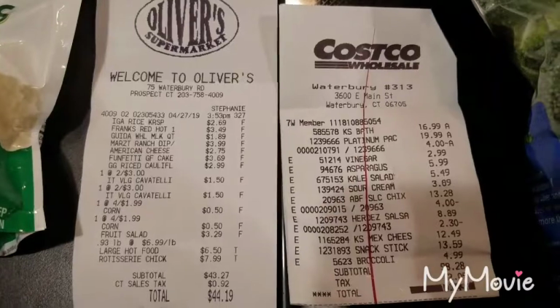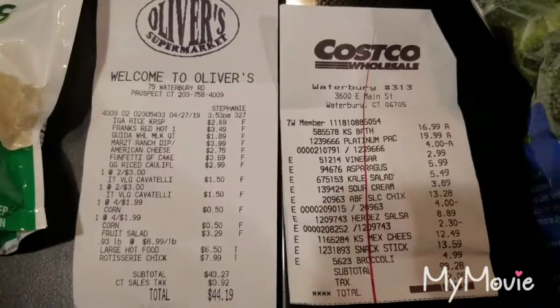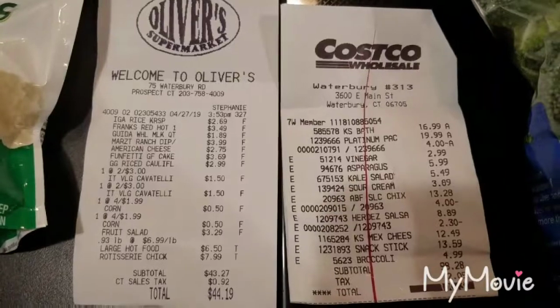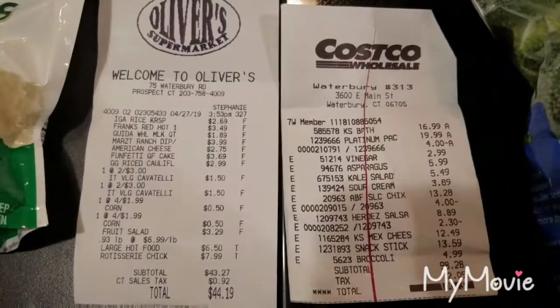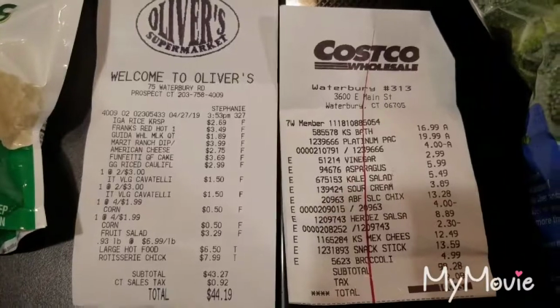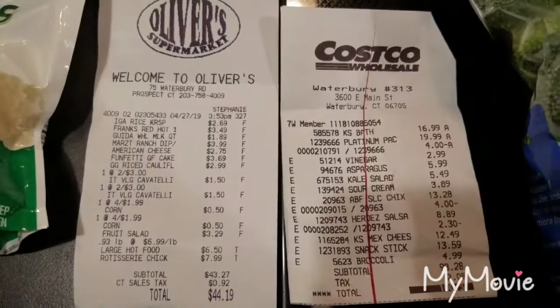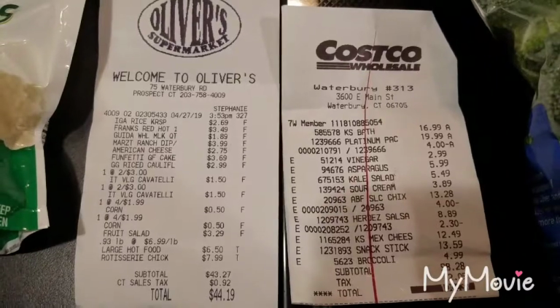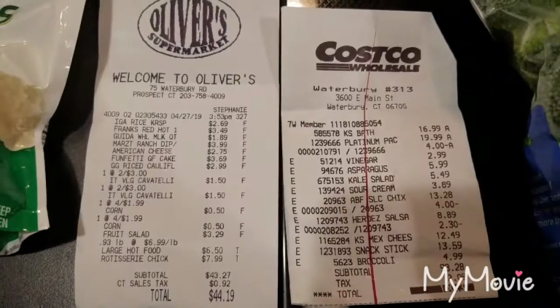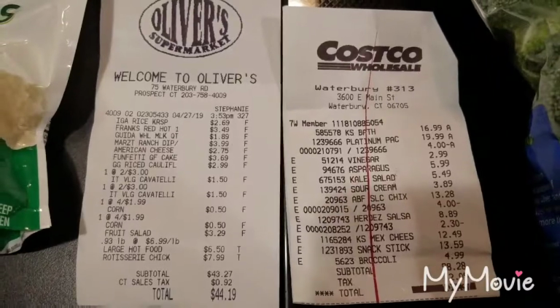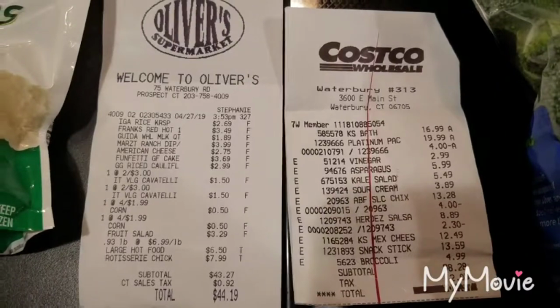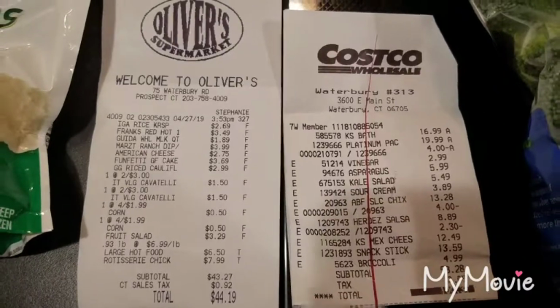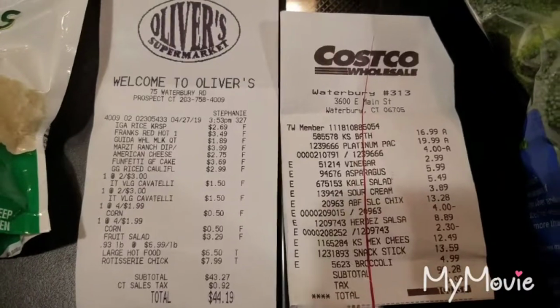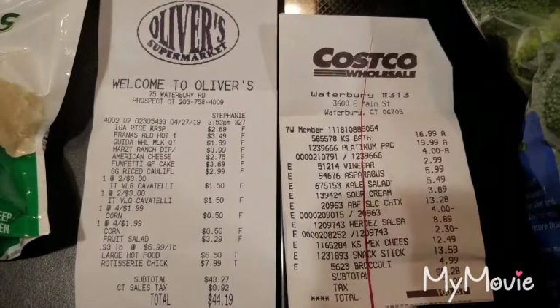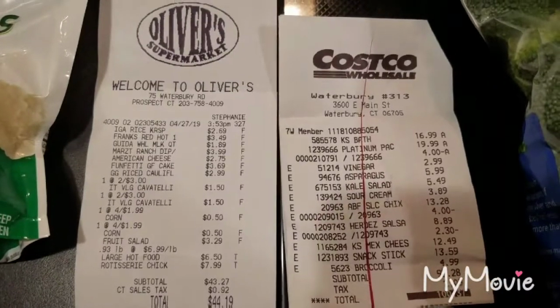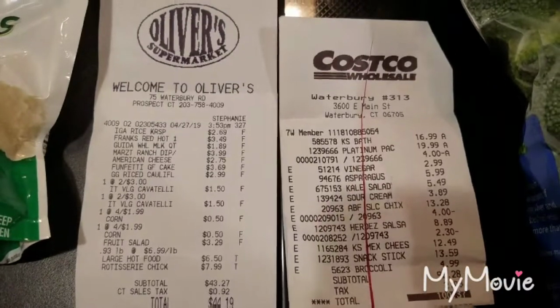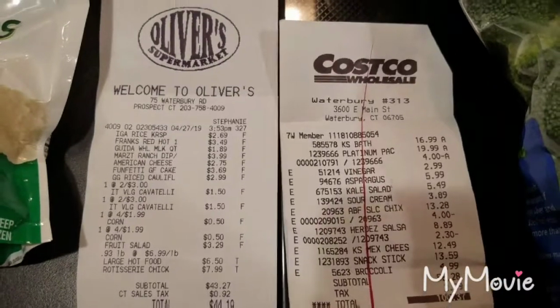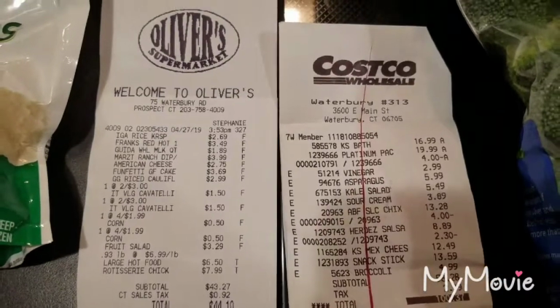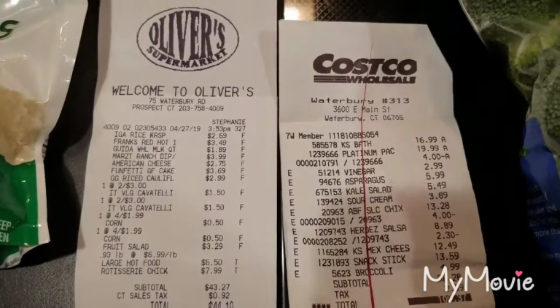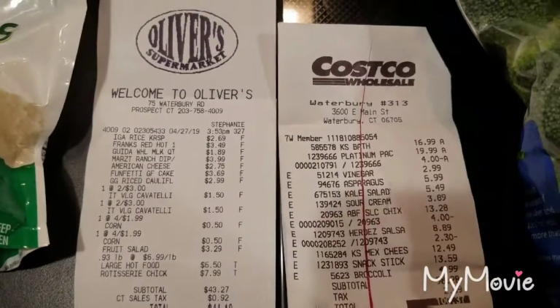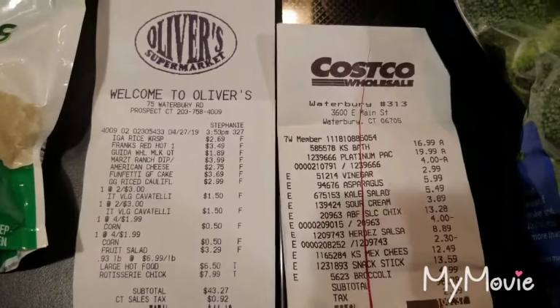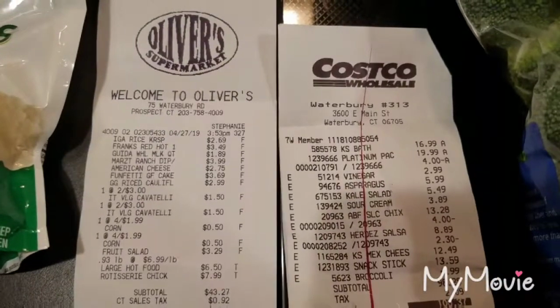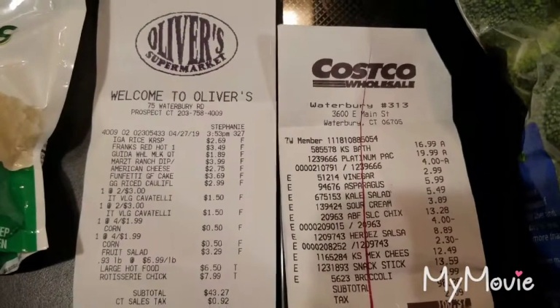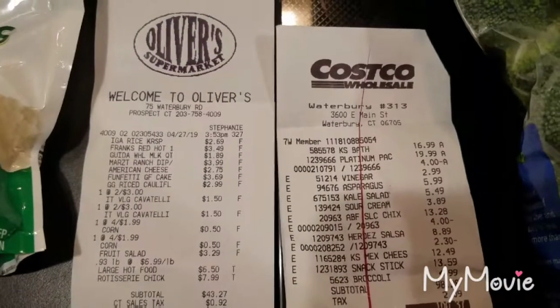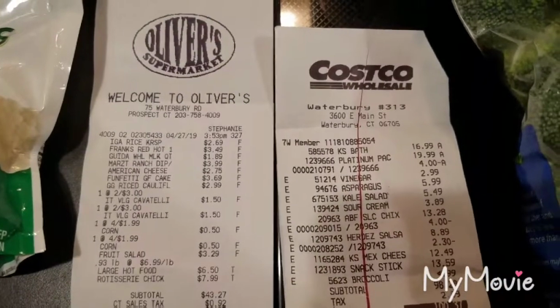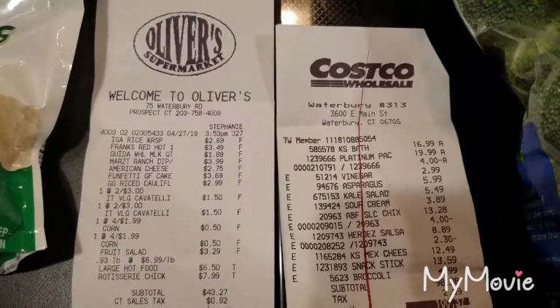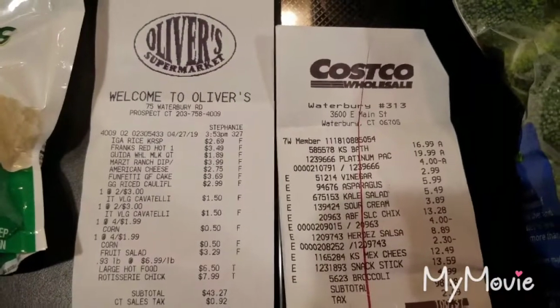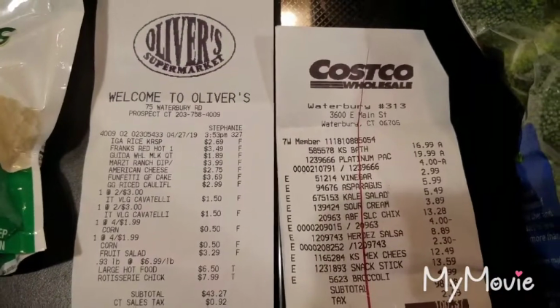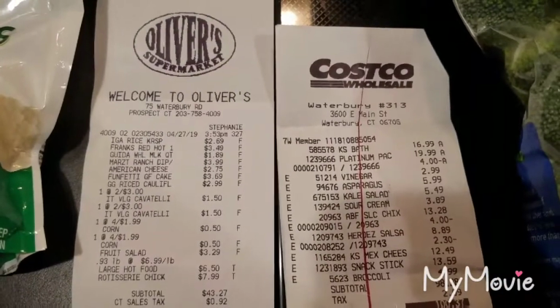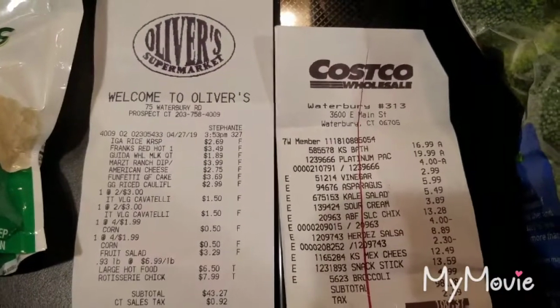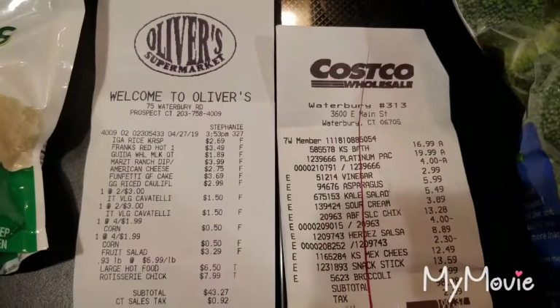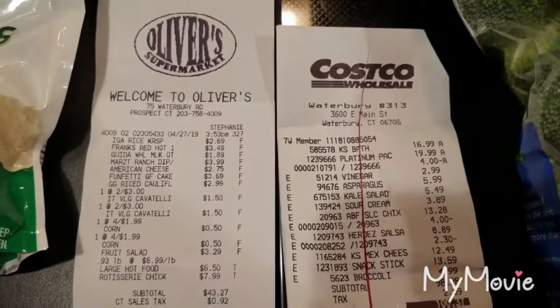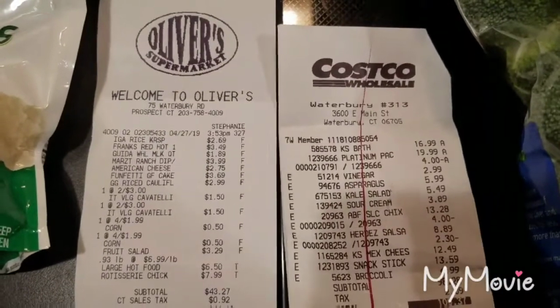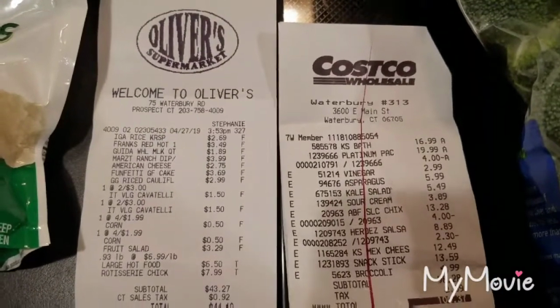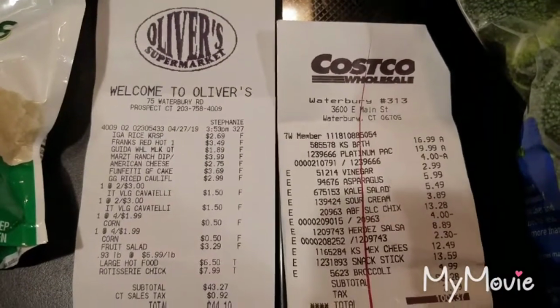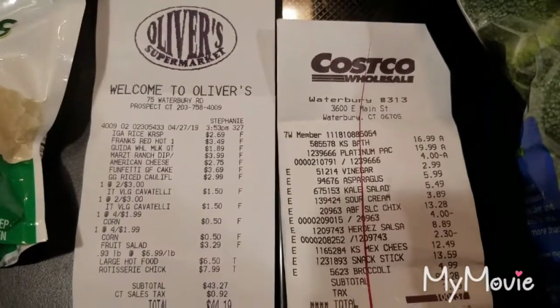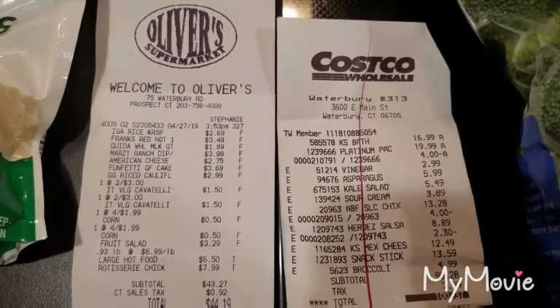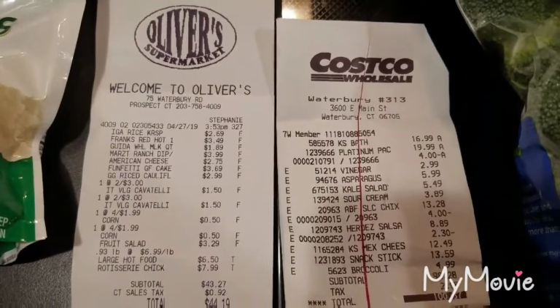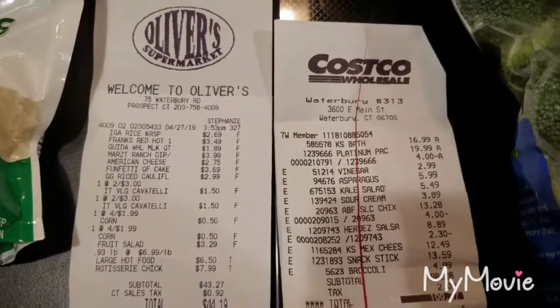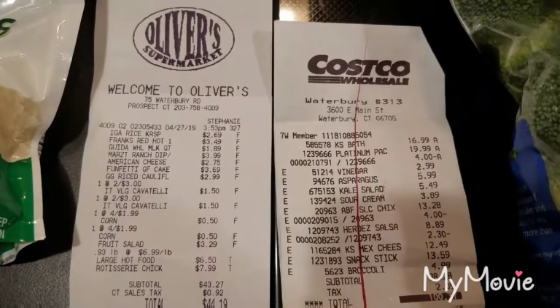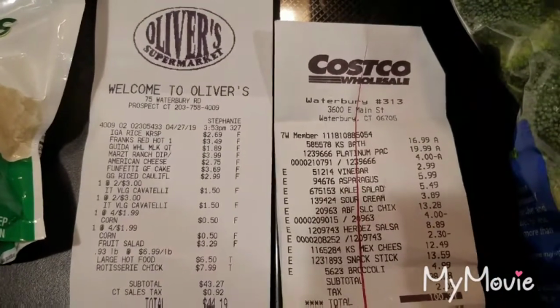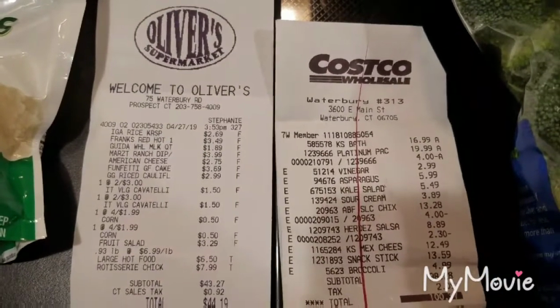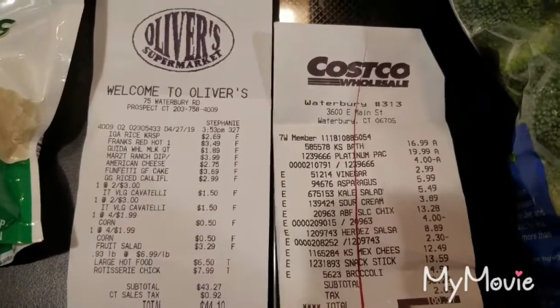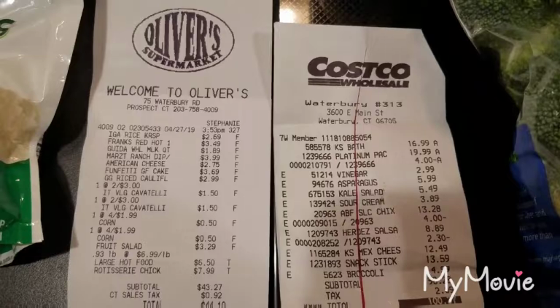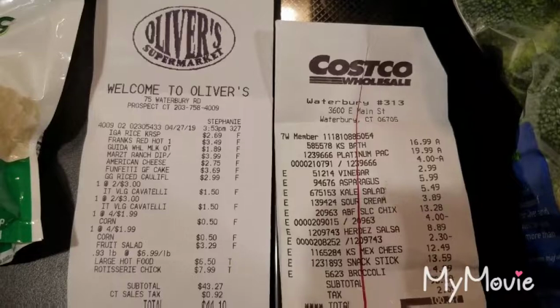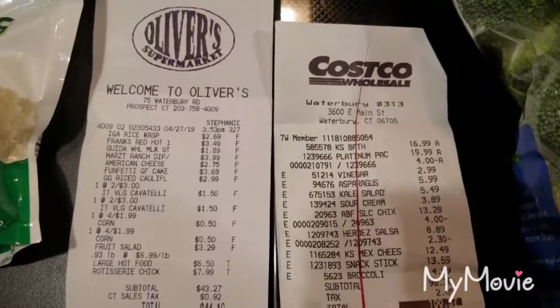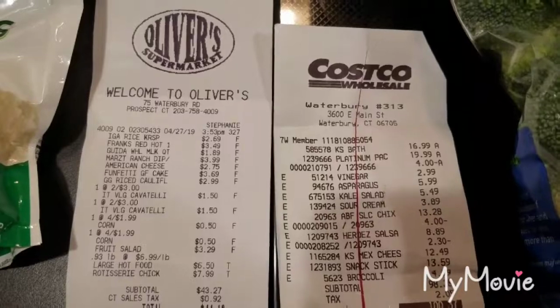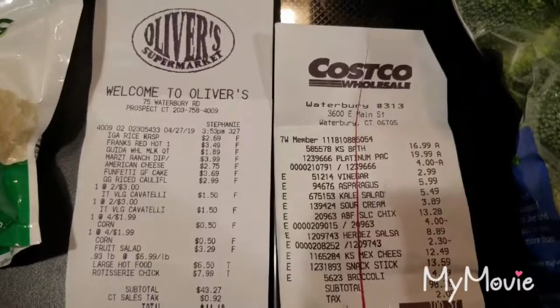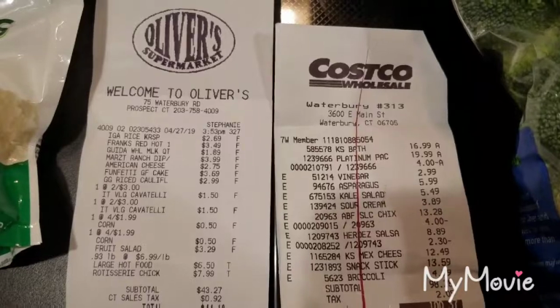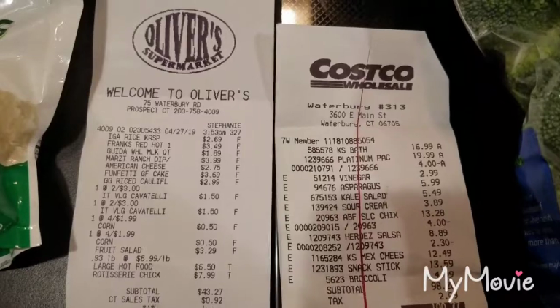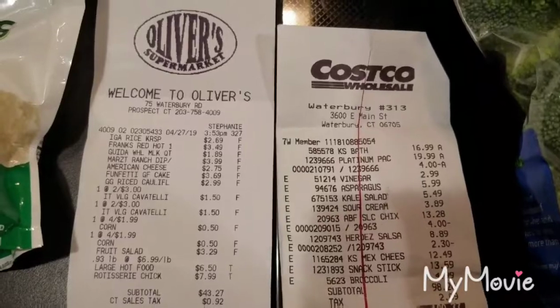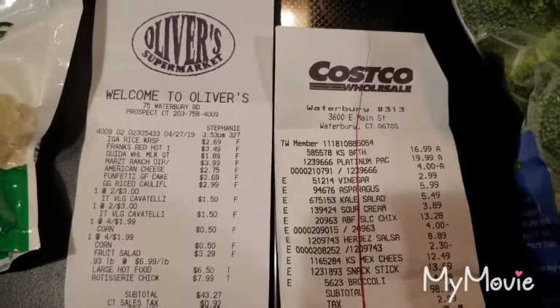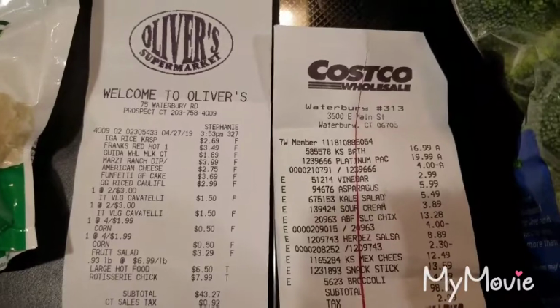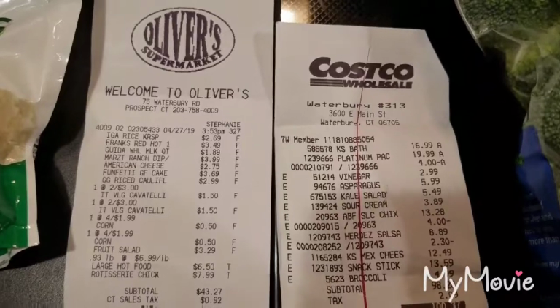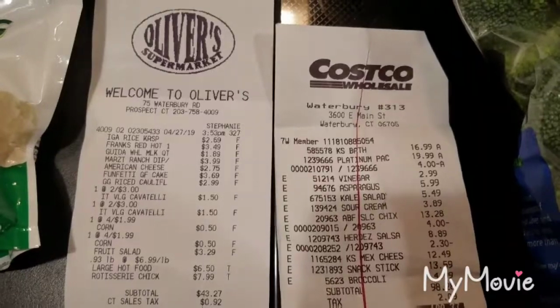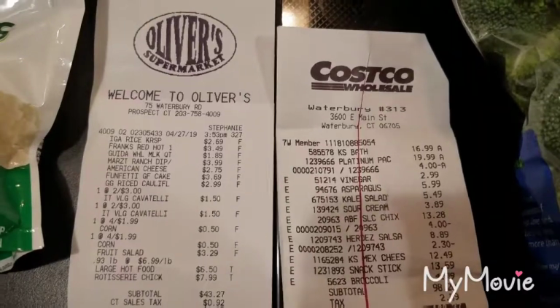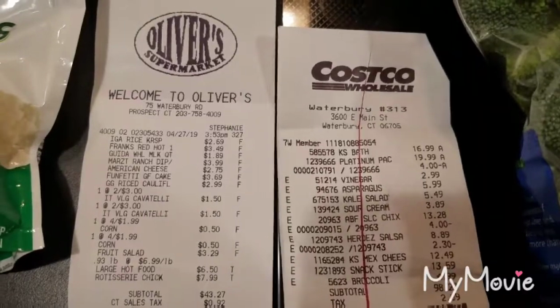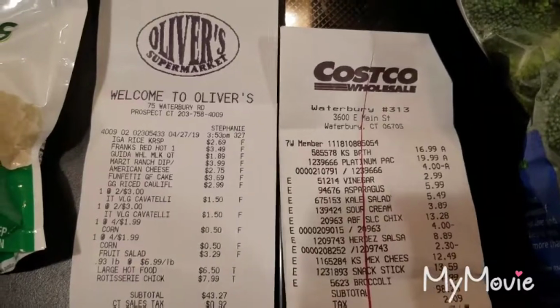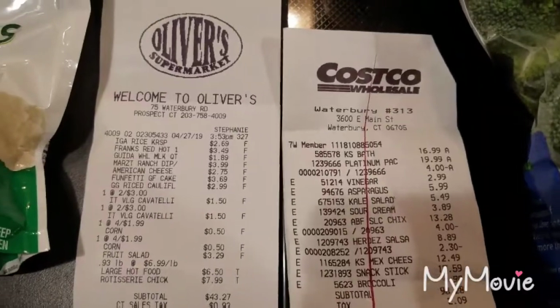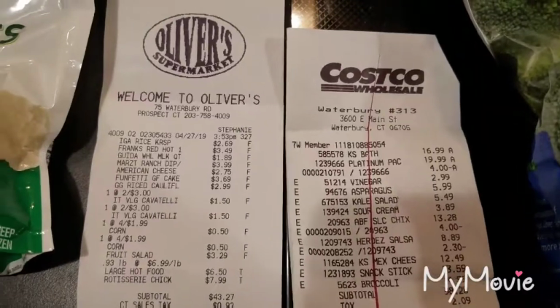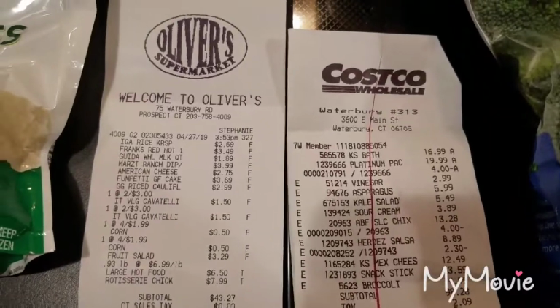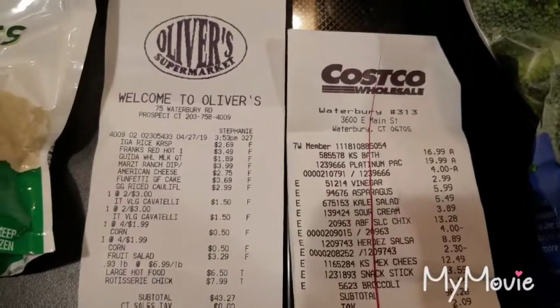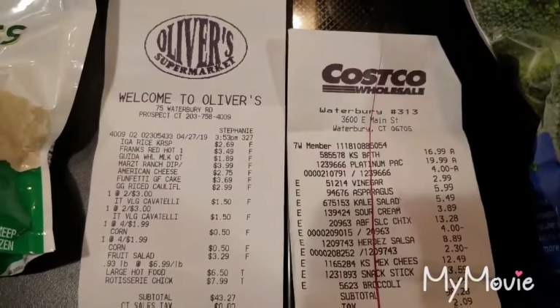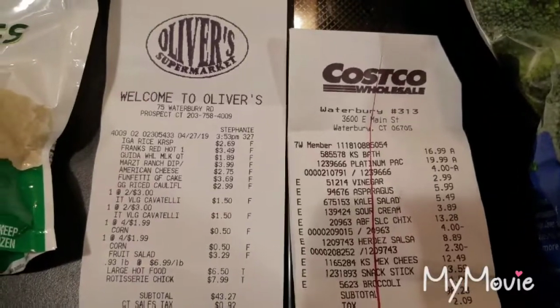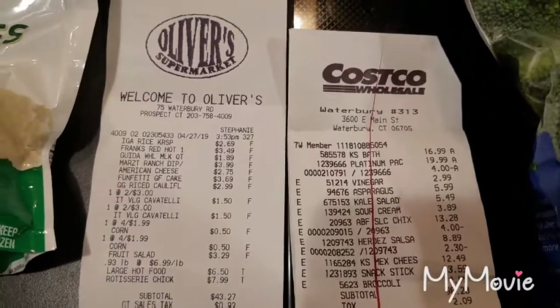Because a lot of times I forget what the heck they are. All right, so the tissue was $16.99.